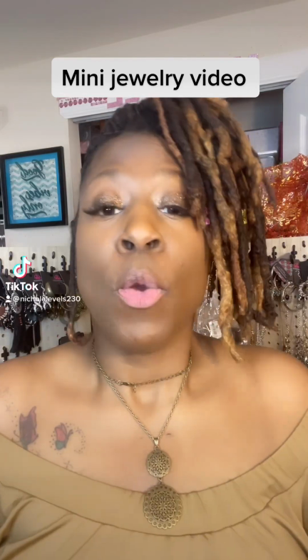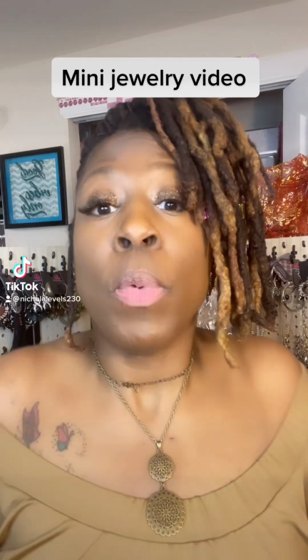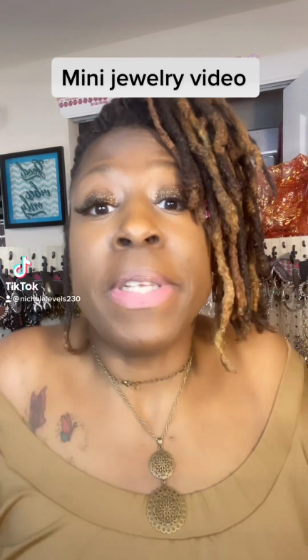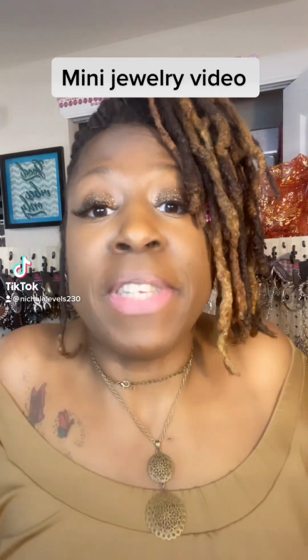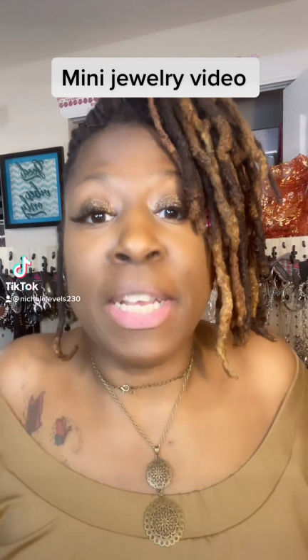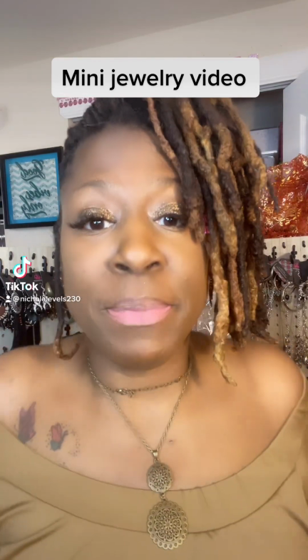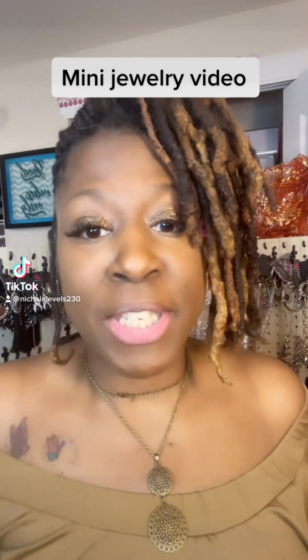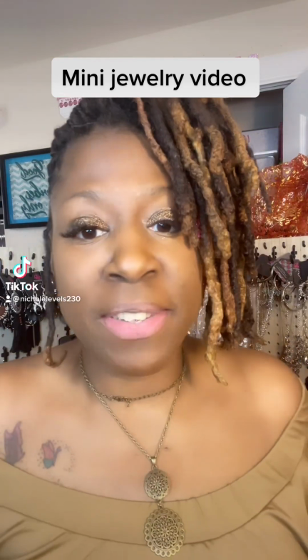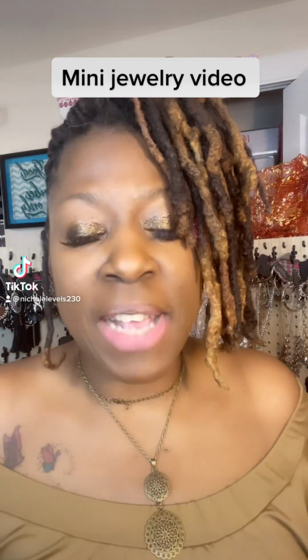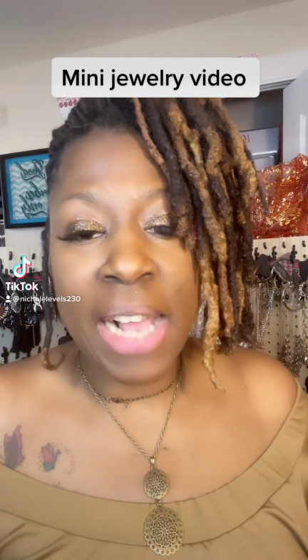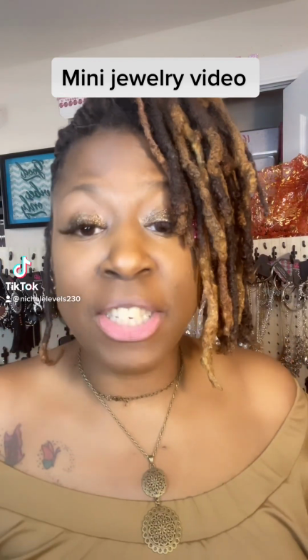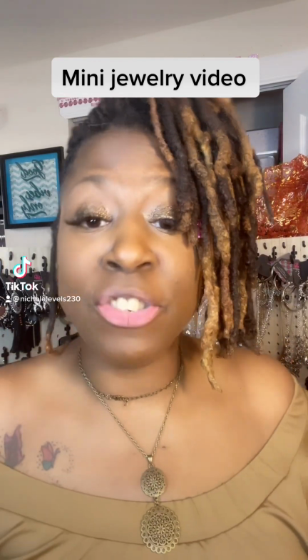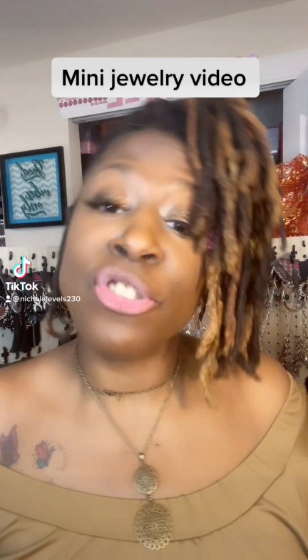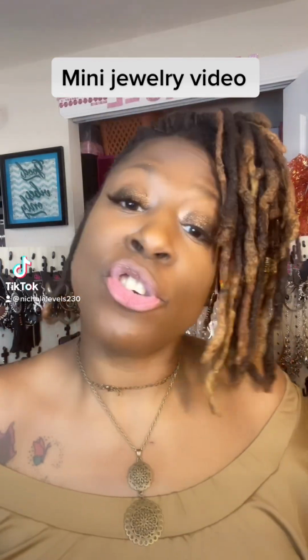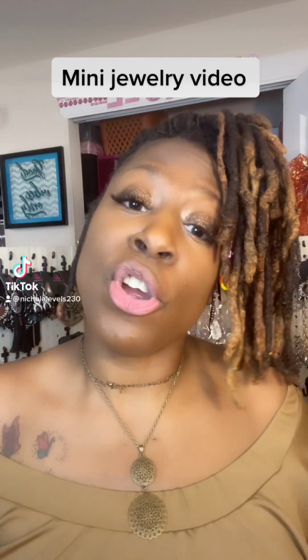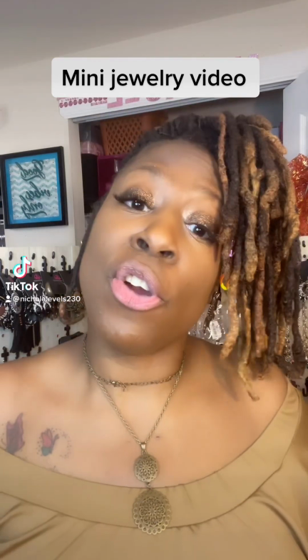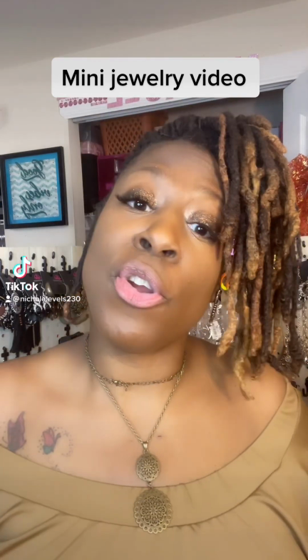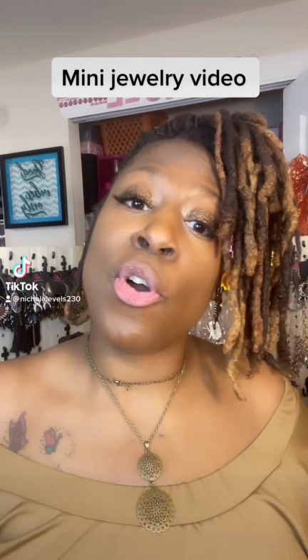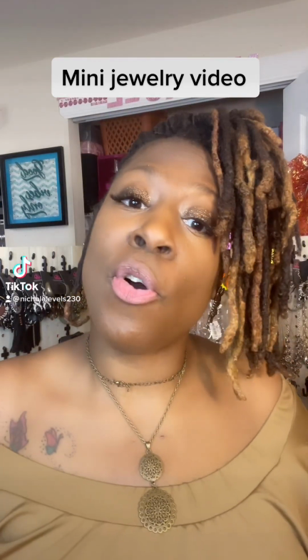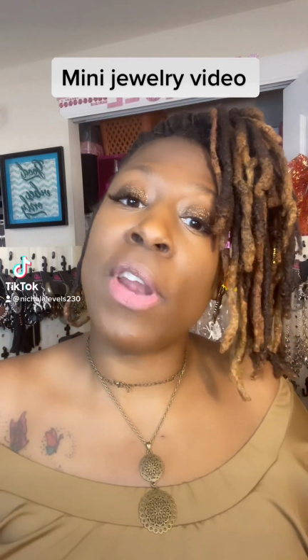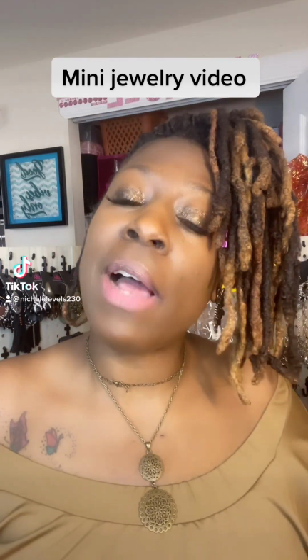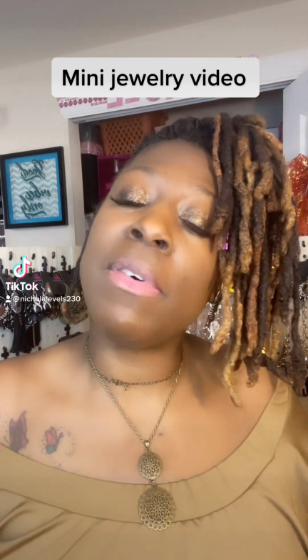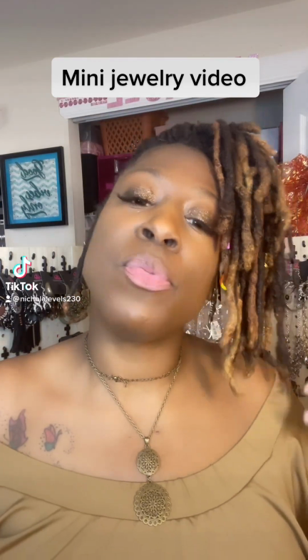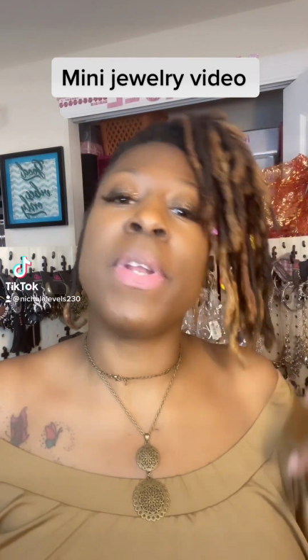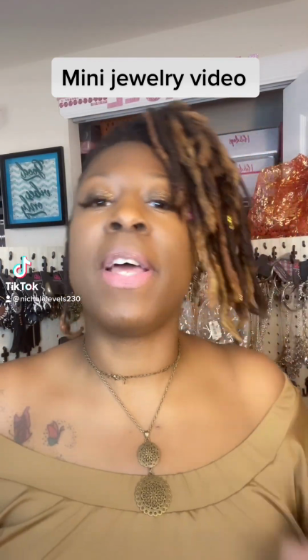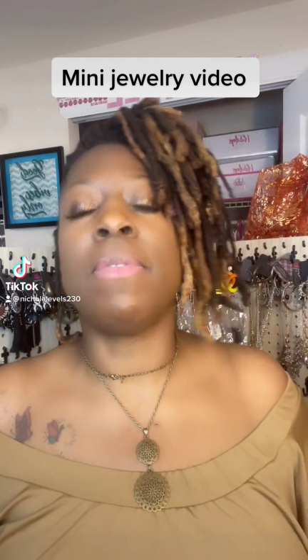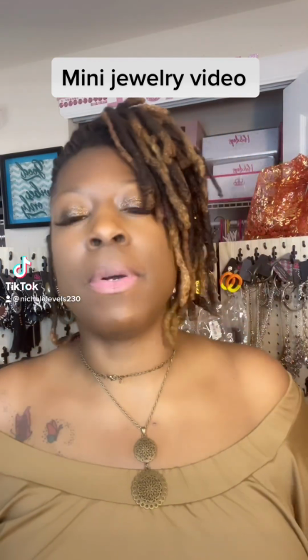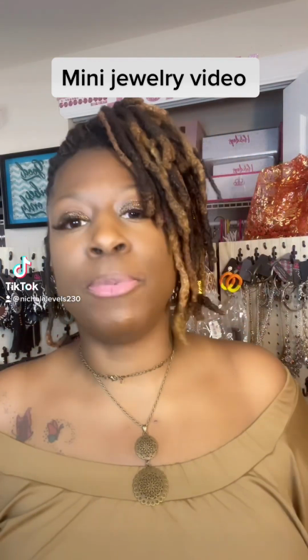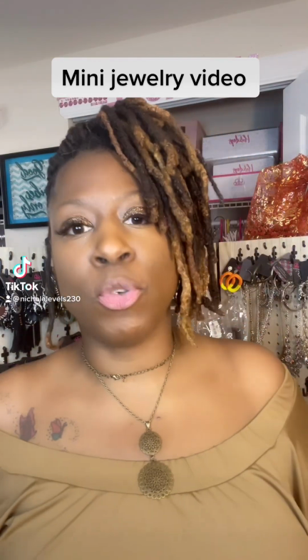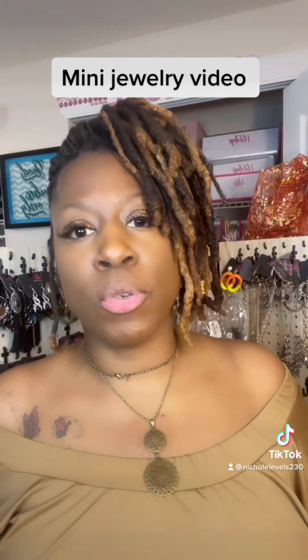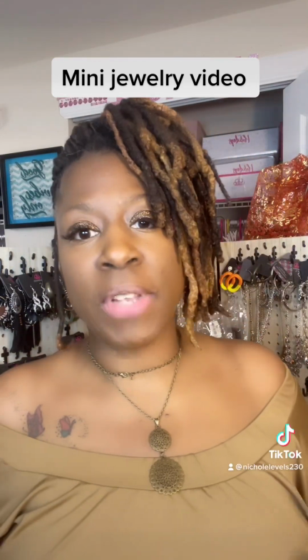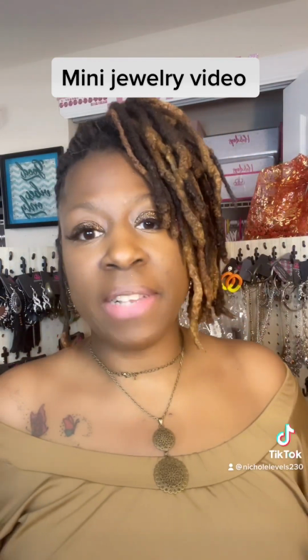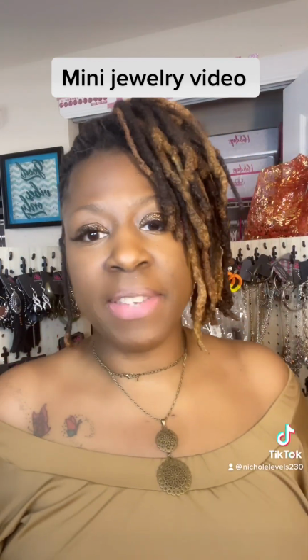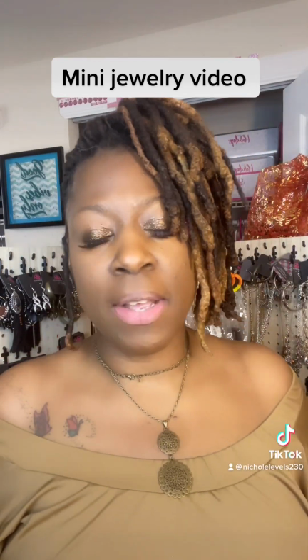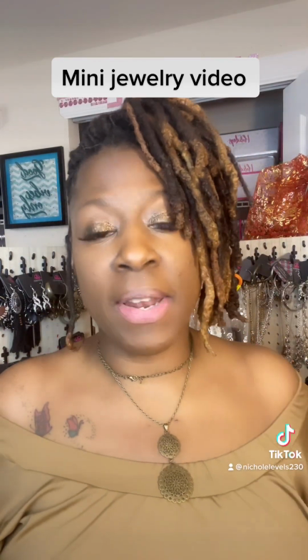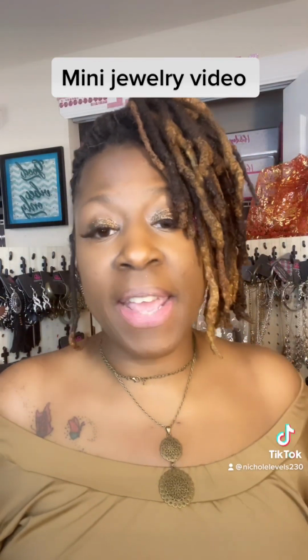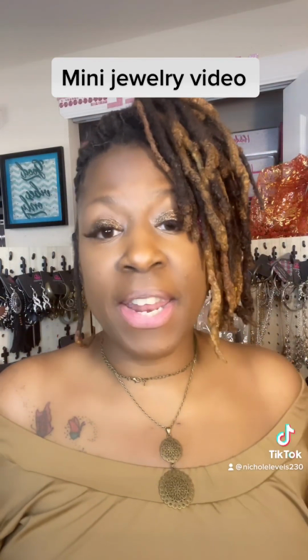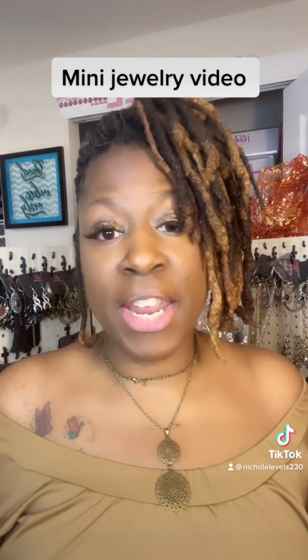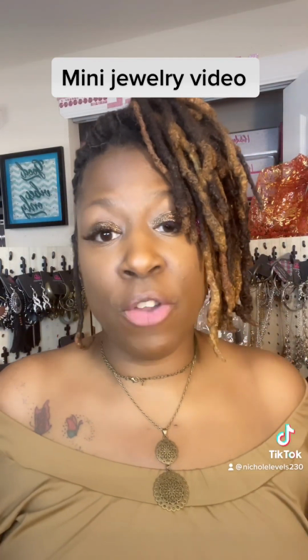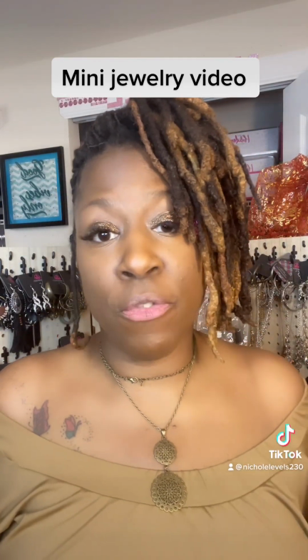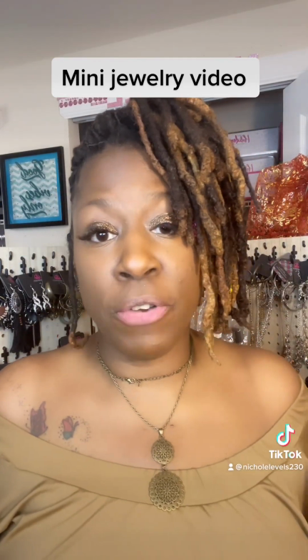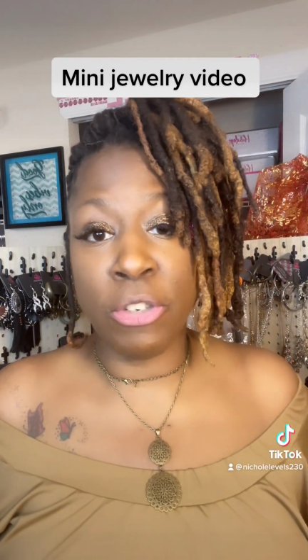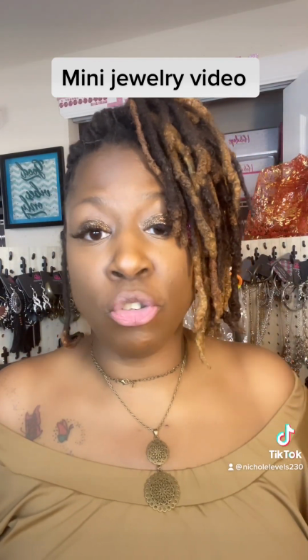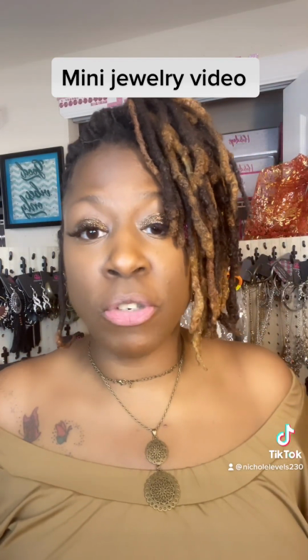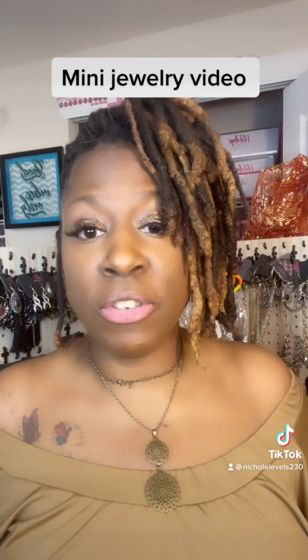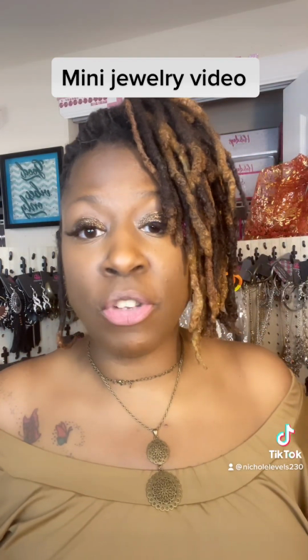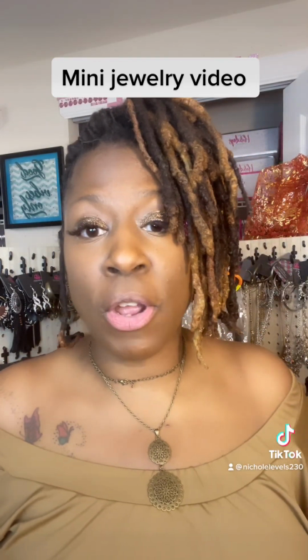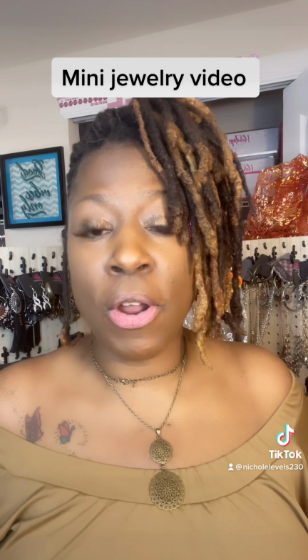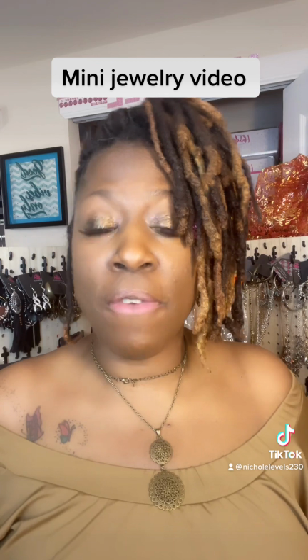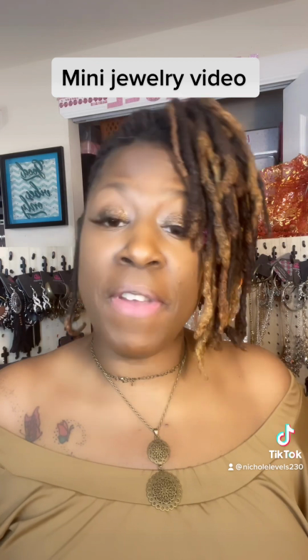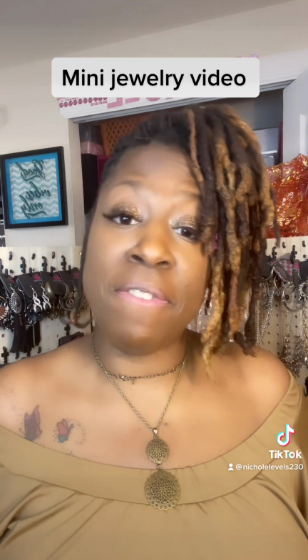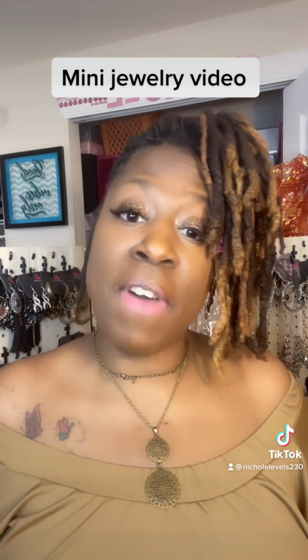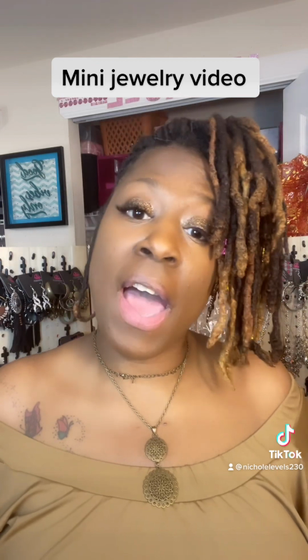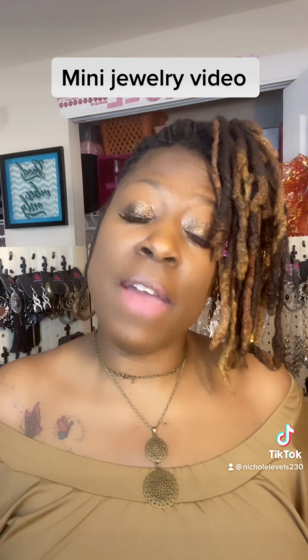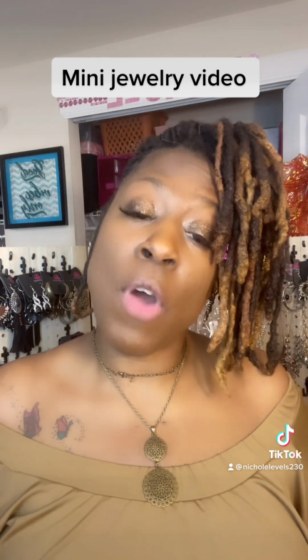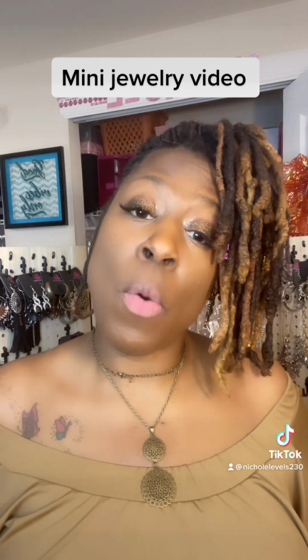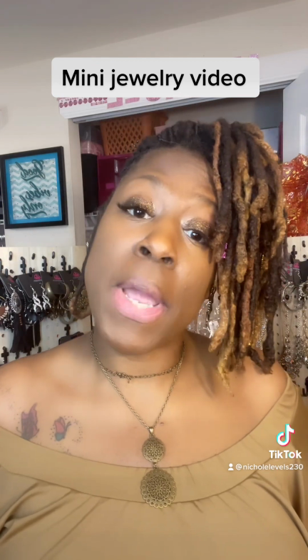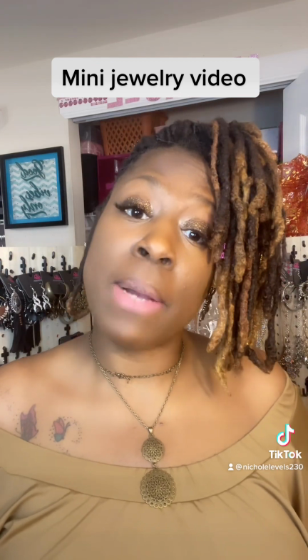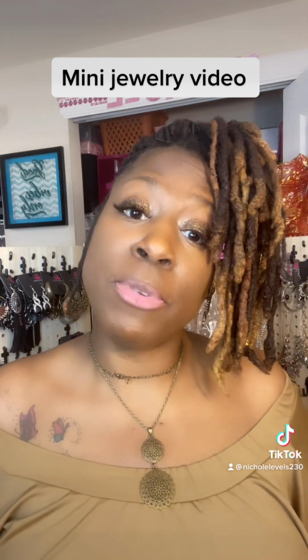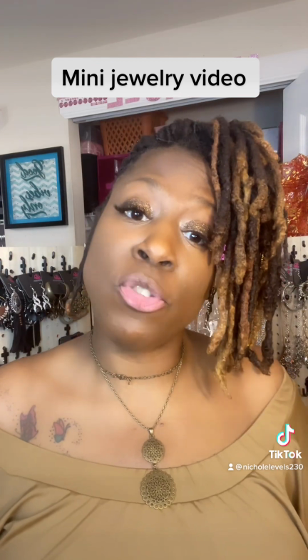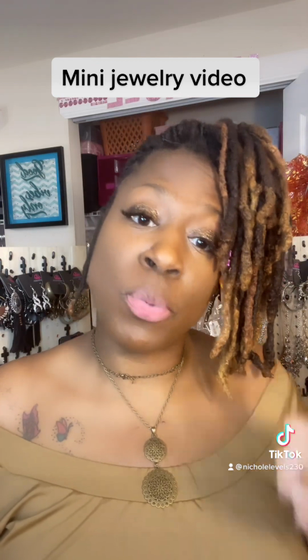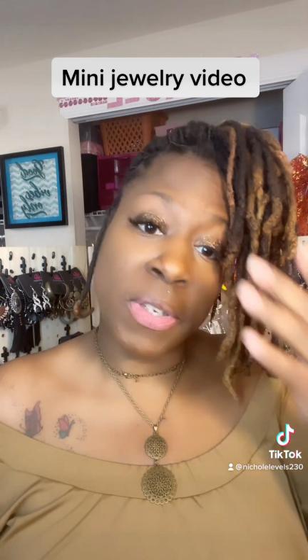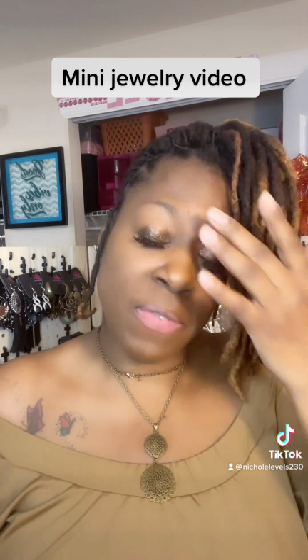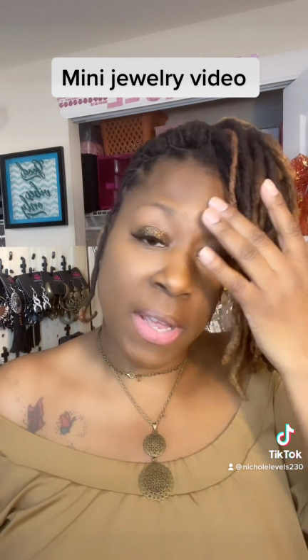What's up TikTok? This is your girl Nicole Levels with Level Up Jewels. I sell lead and nickel-free jewelry, starting off at $5 all the way up to $25.